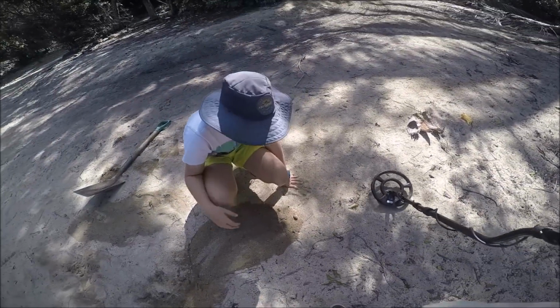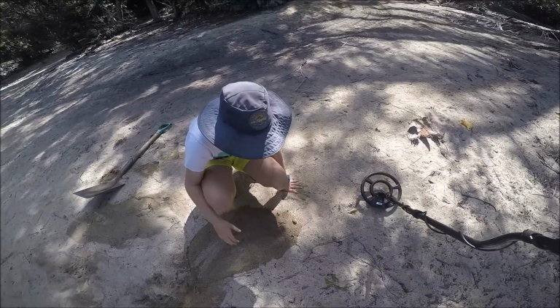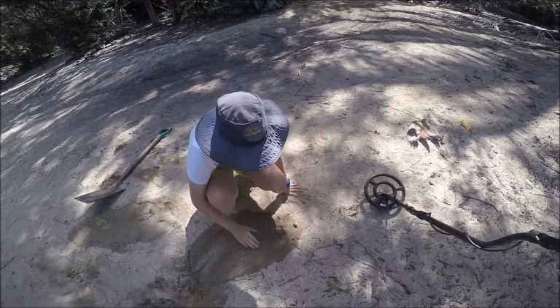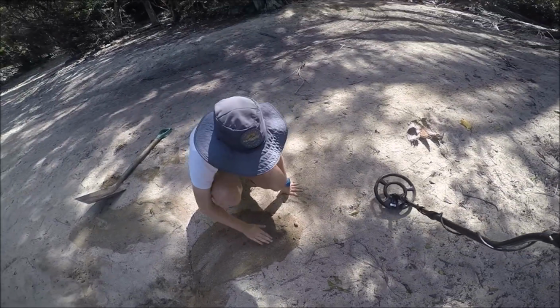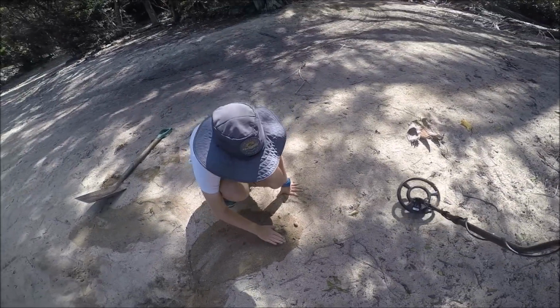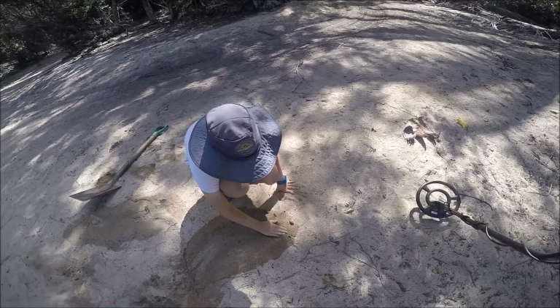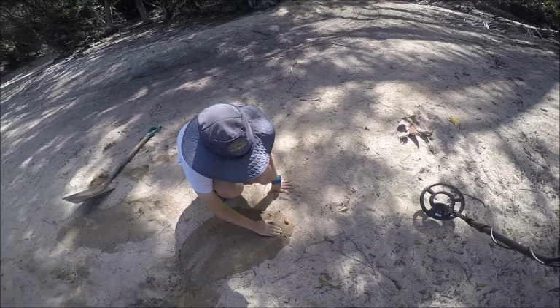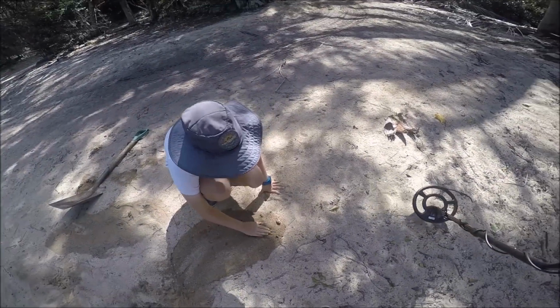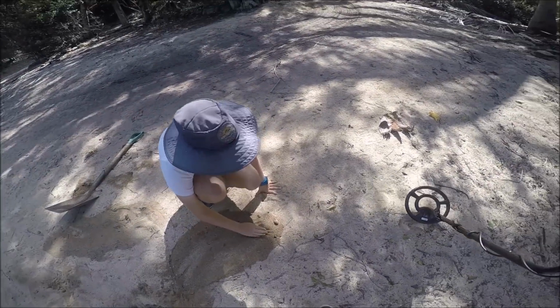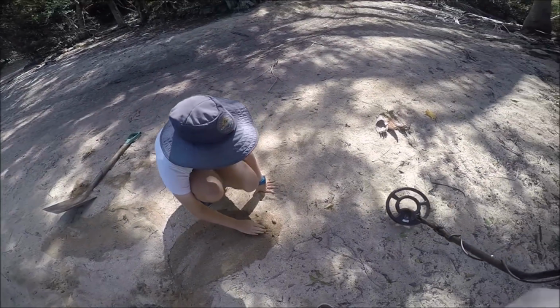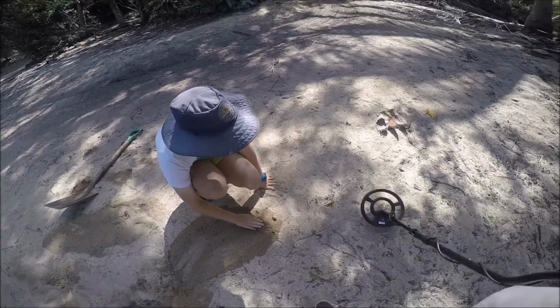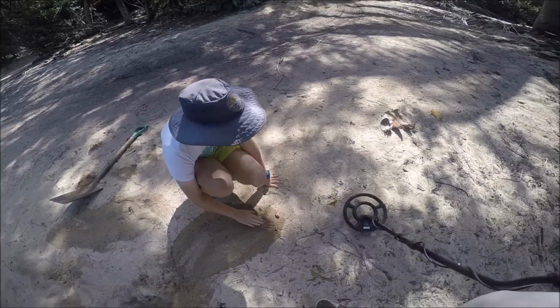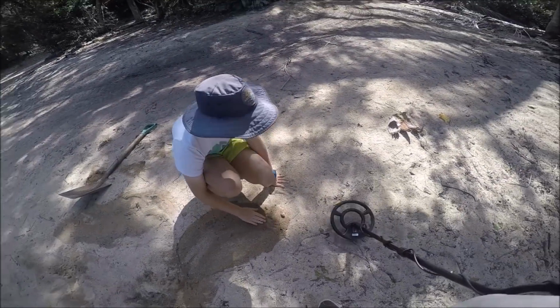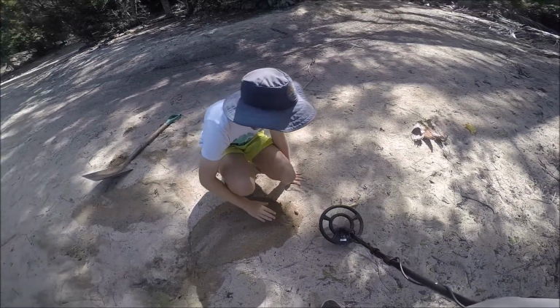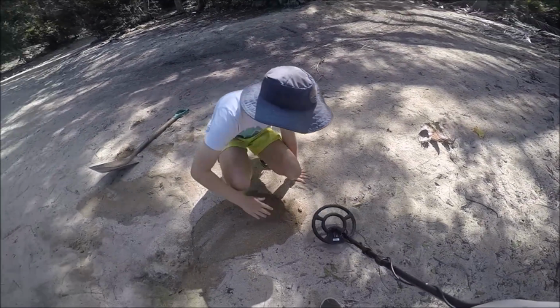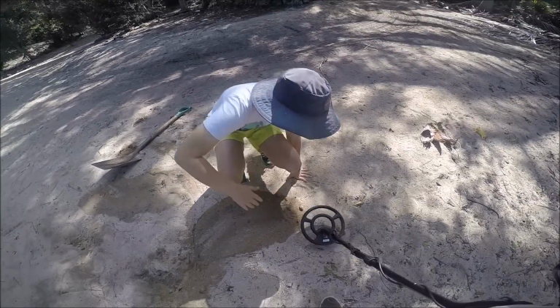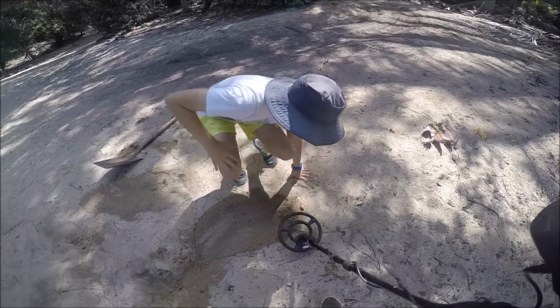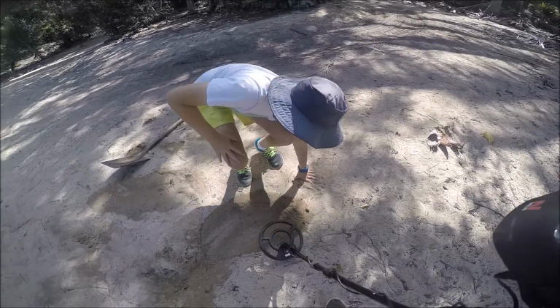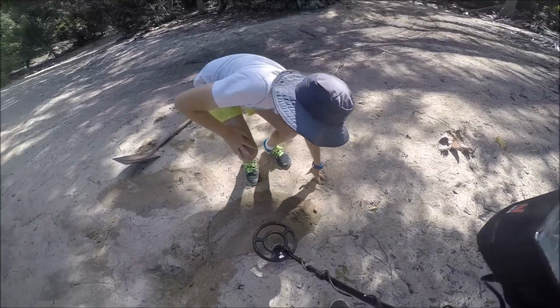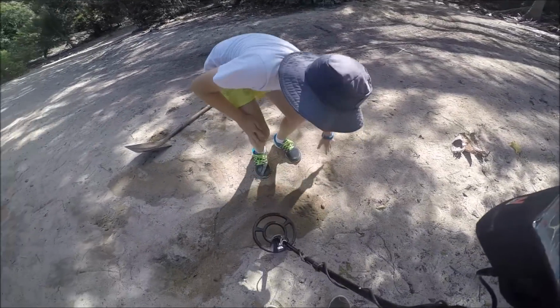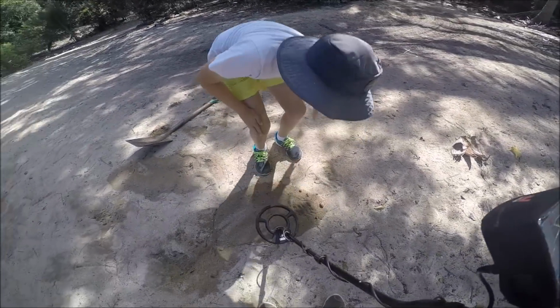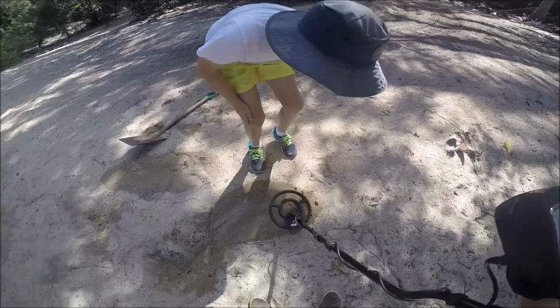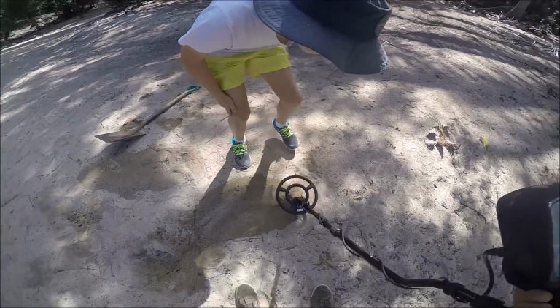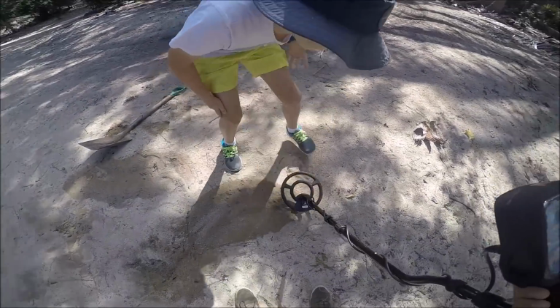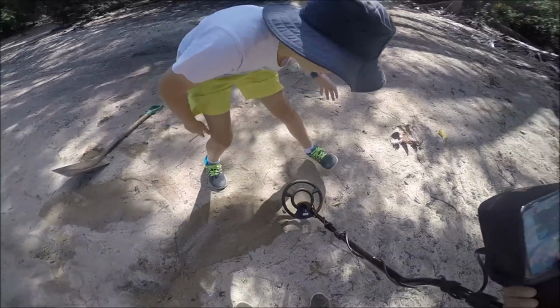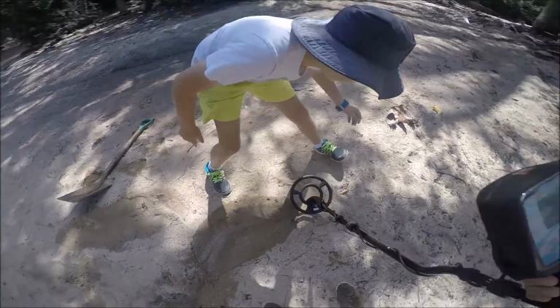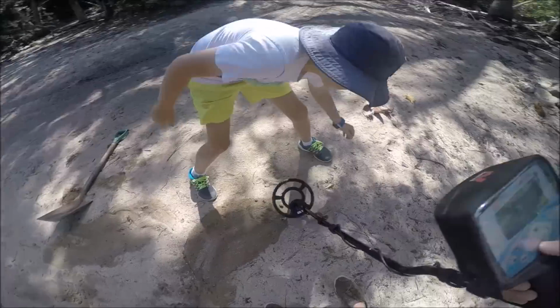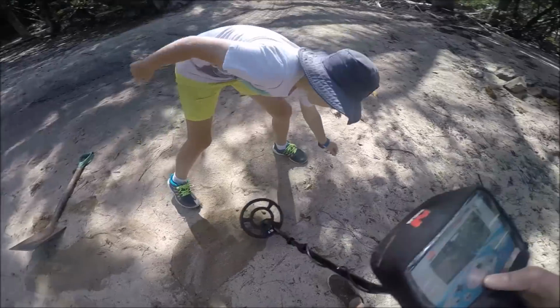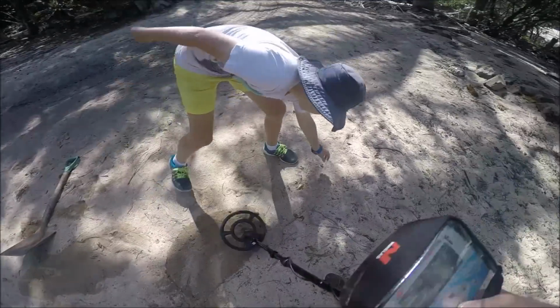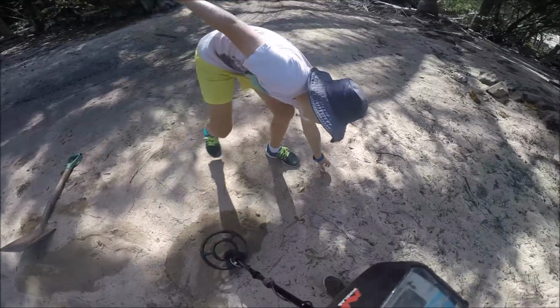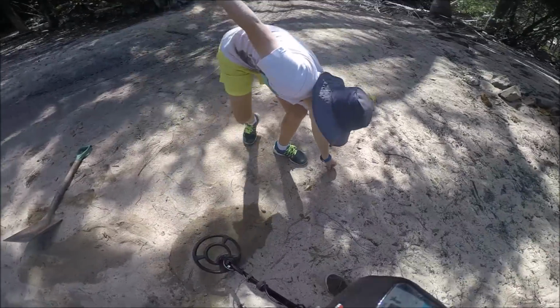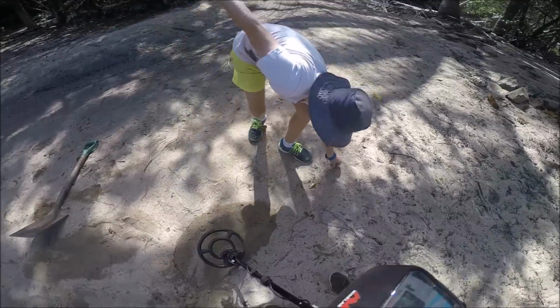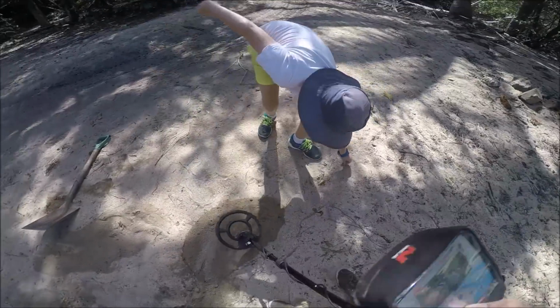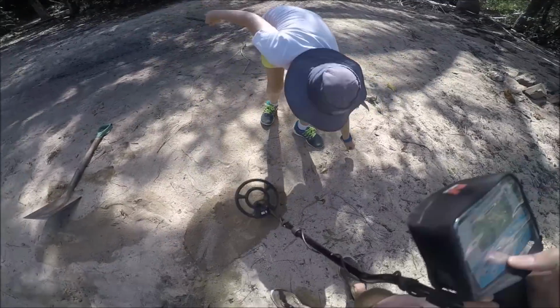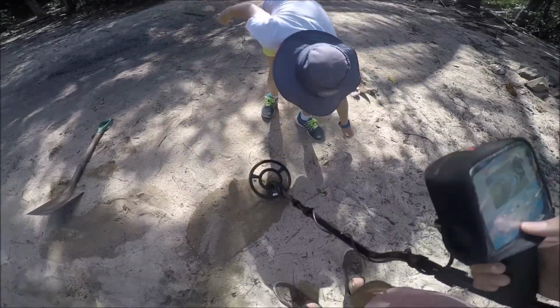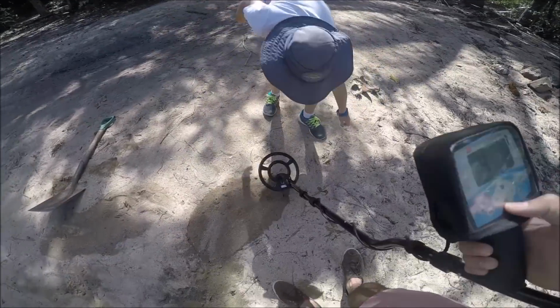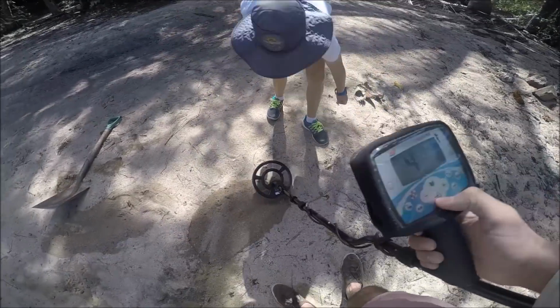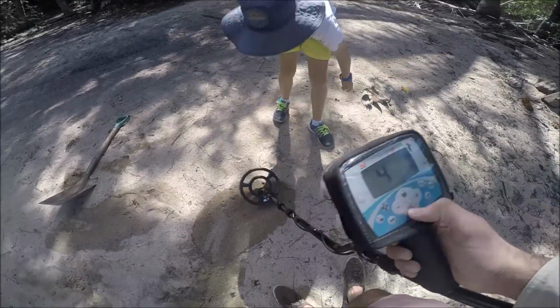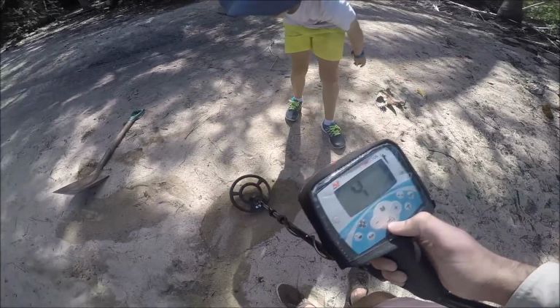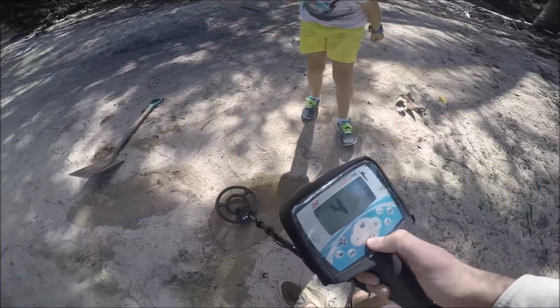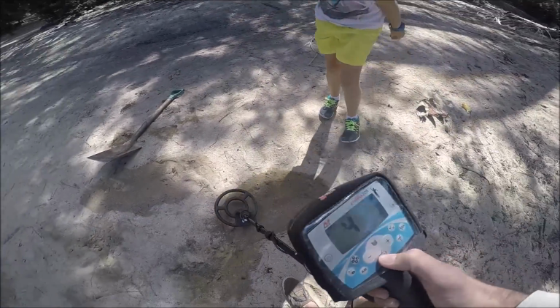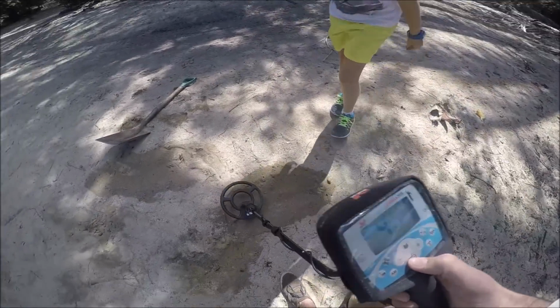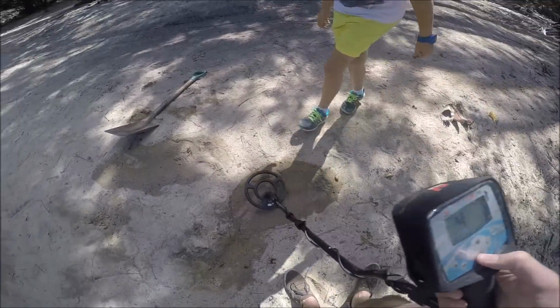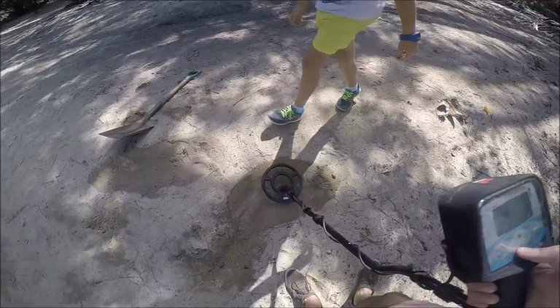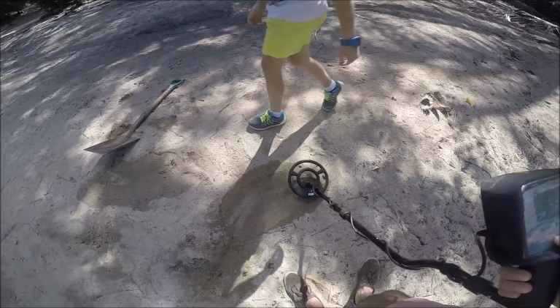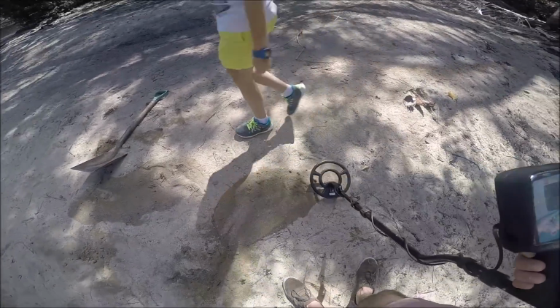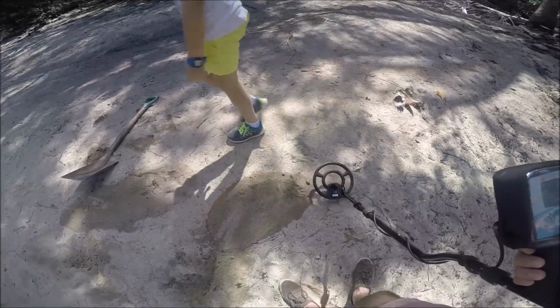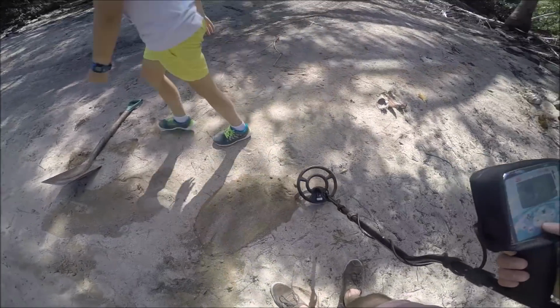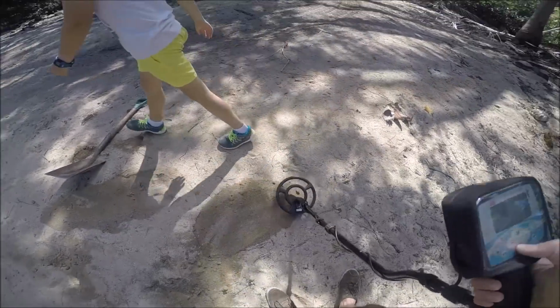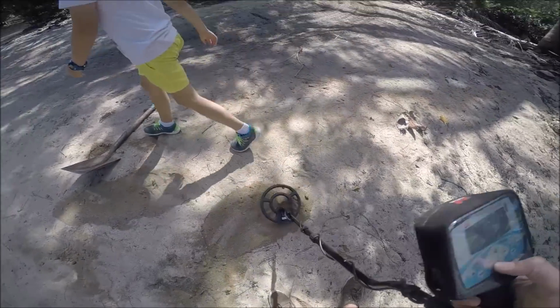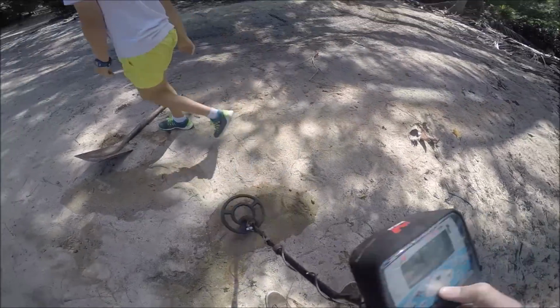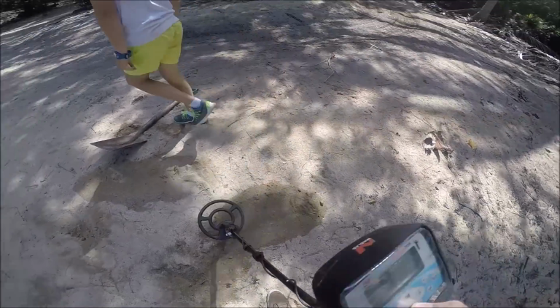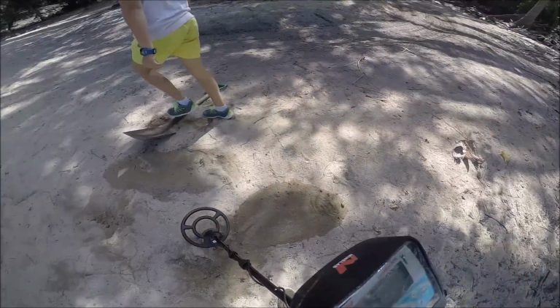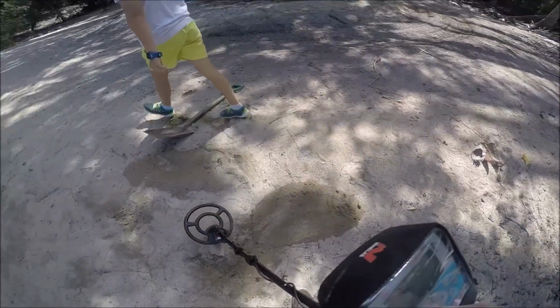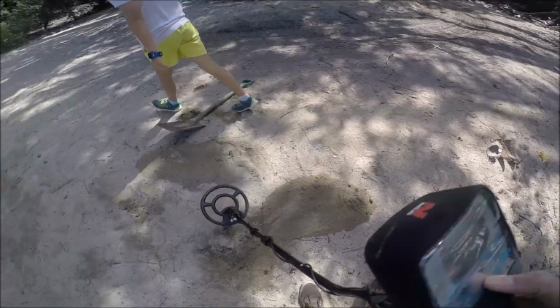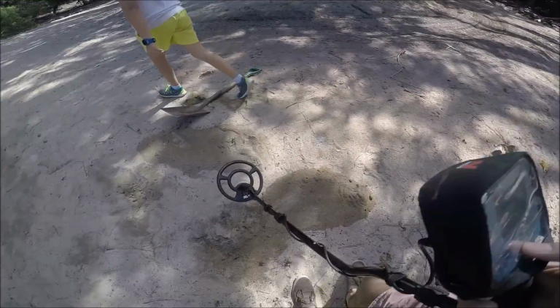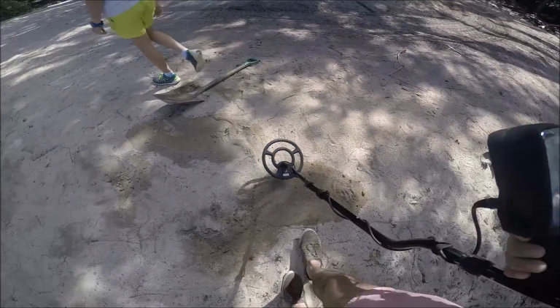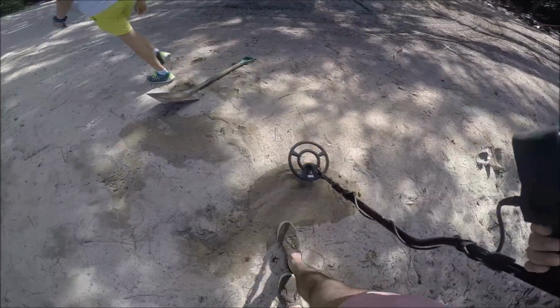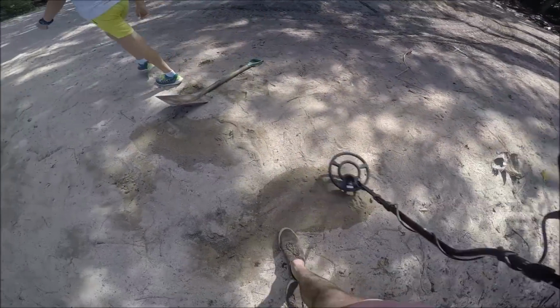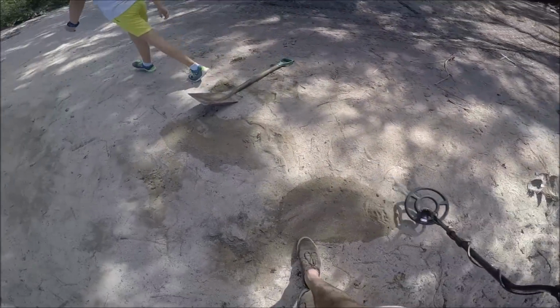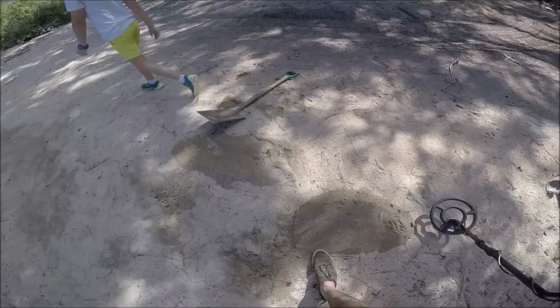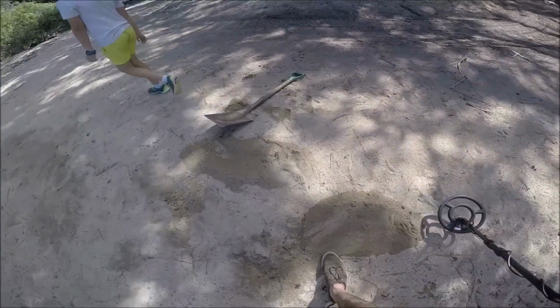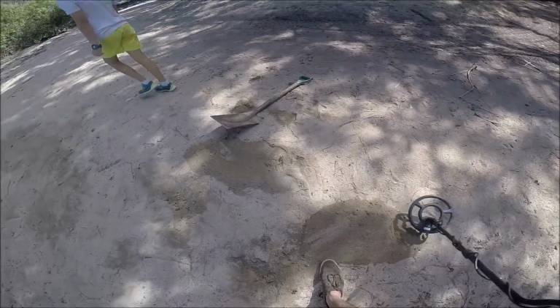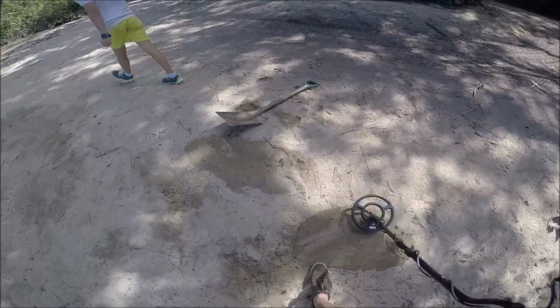Pick it up, put it in the bin. It's a bit of rubbish. Generally the lower numbers means it's junk.